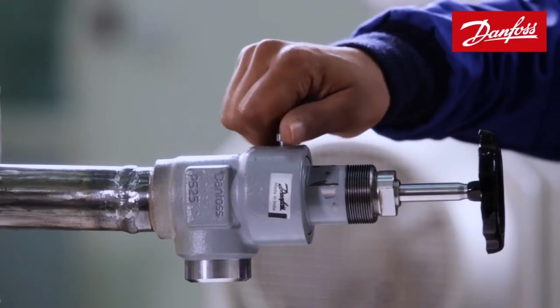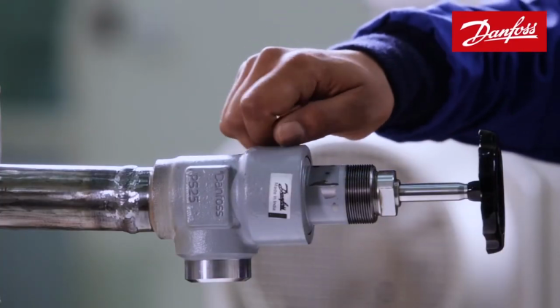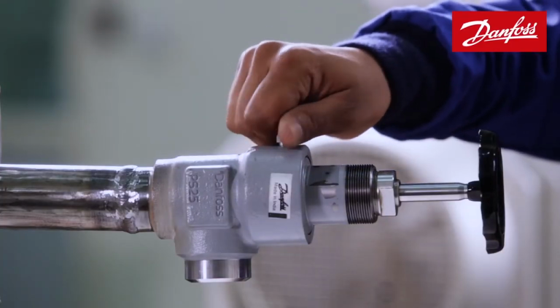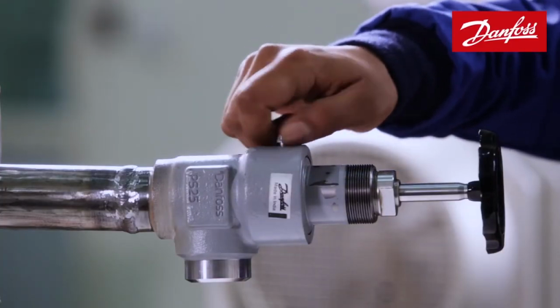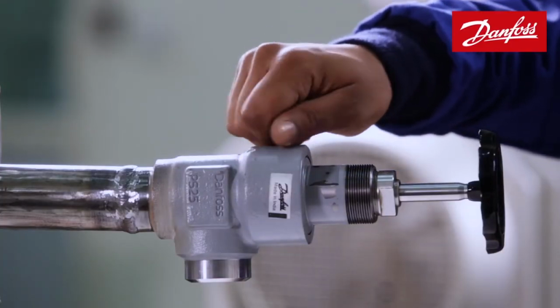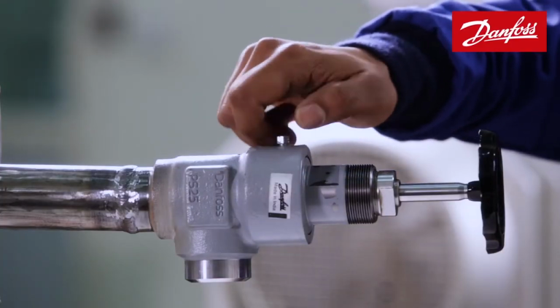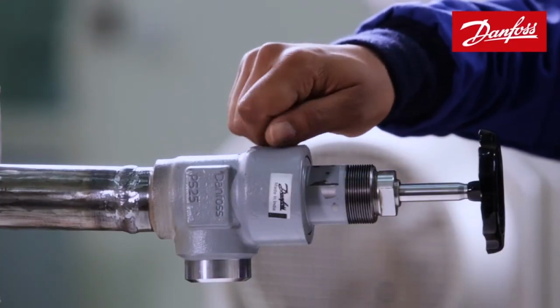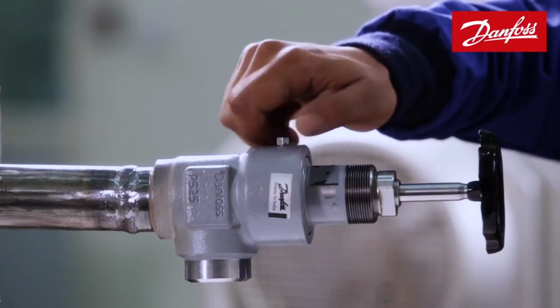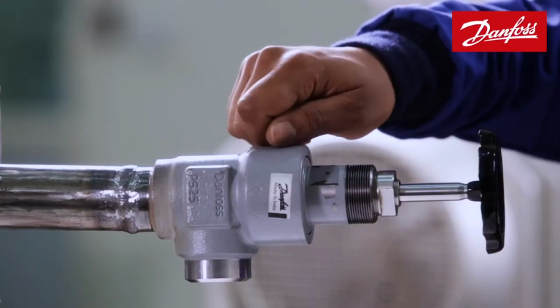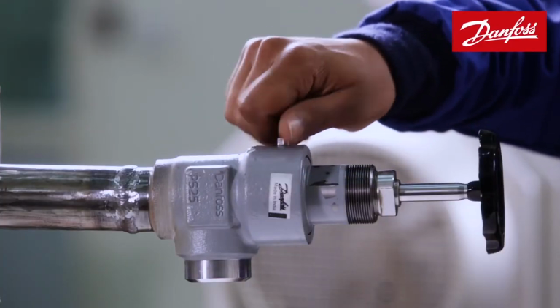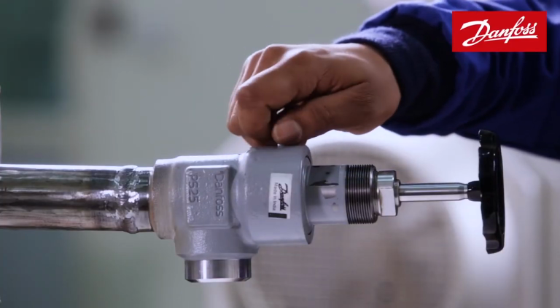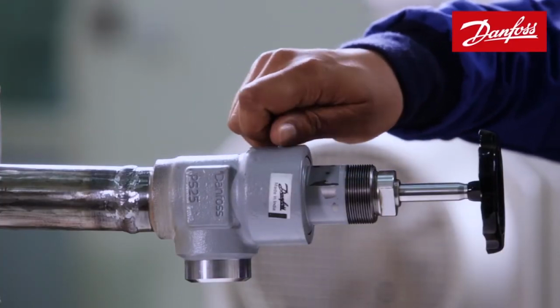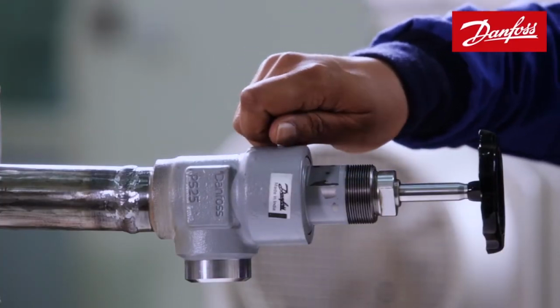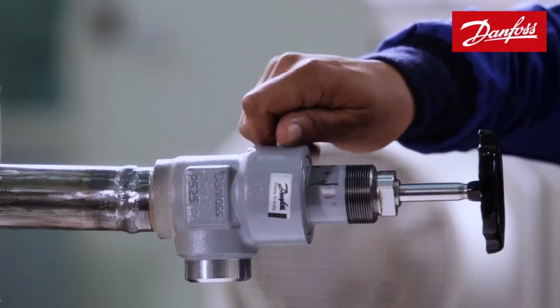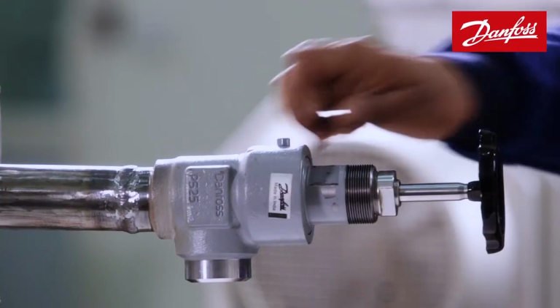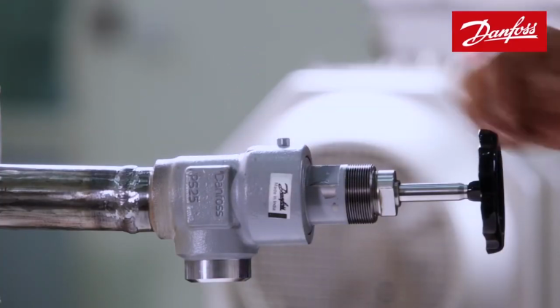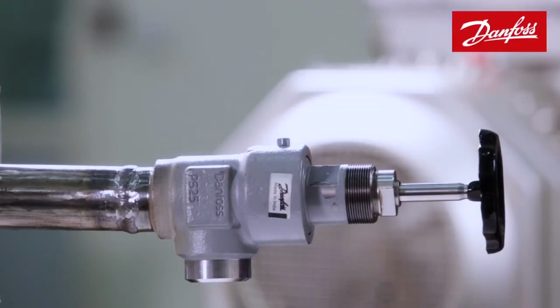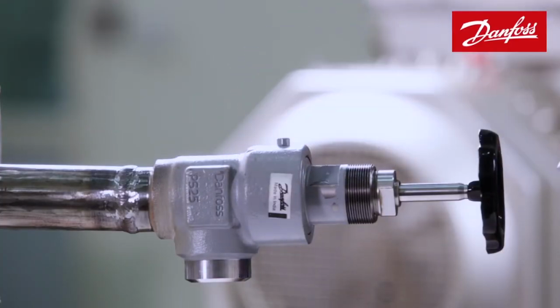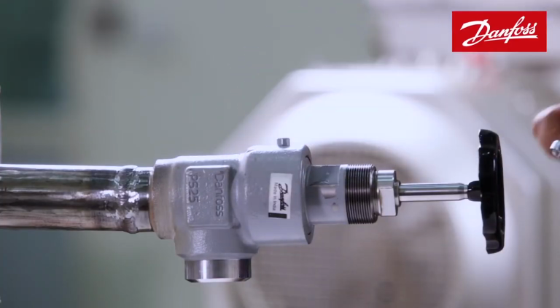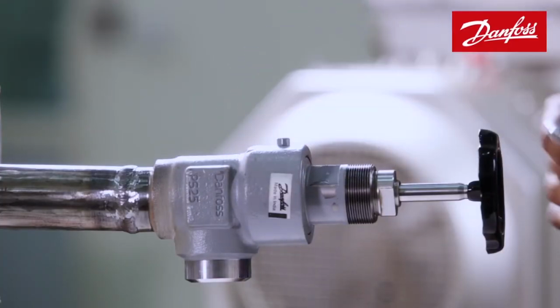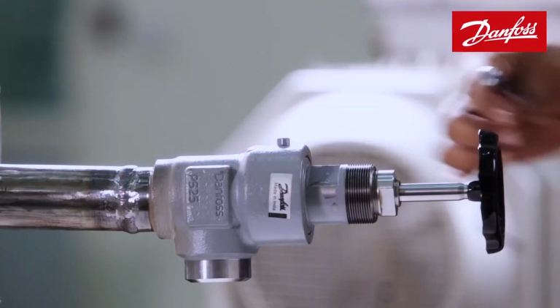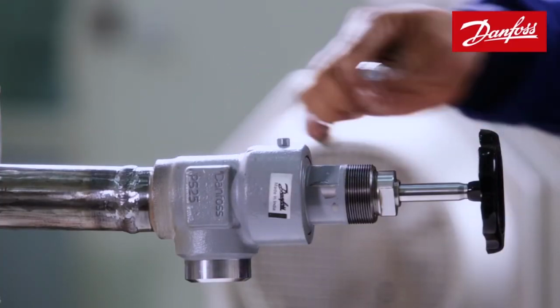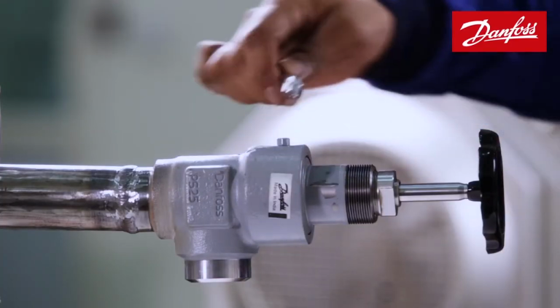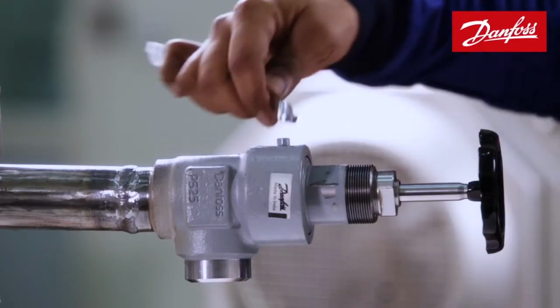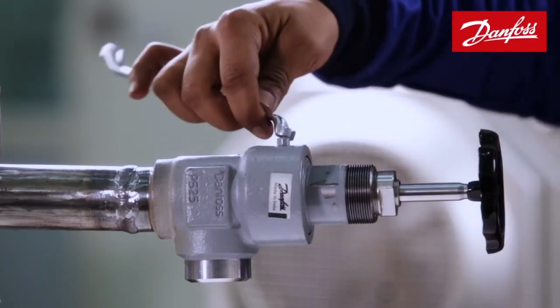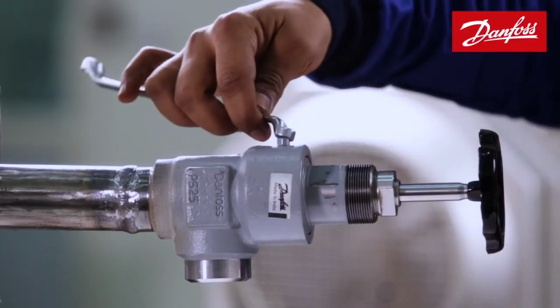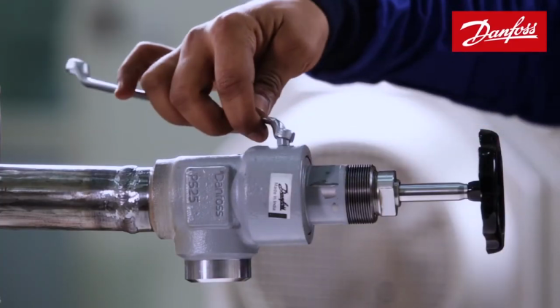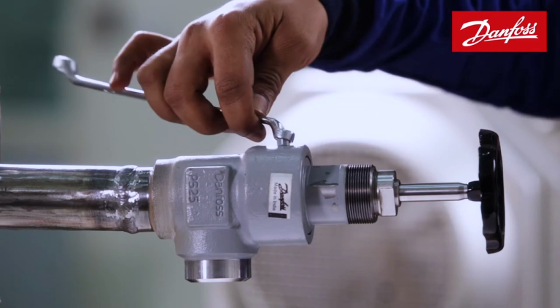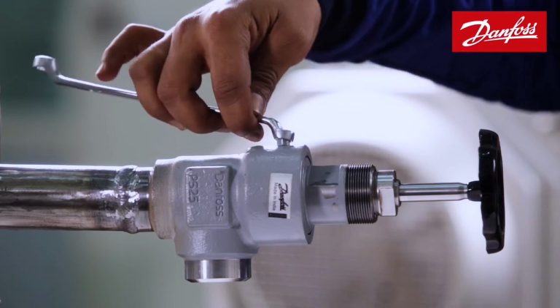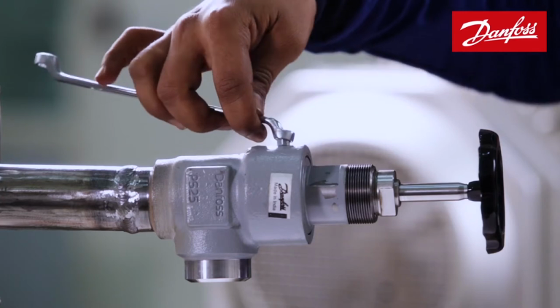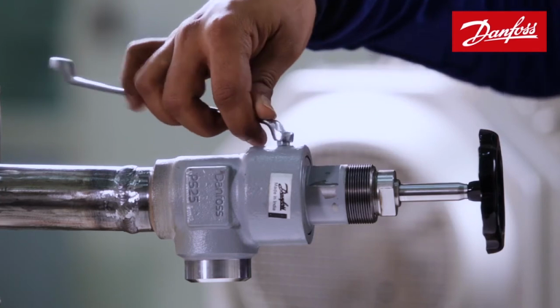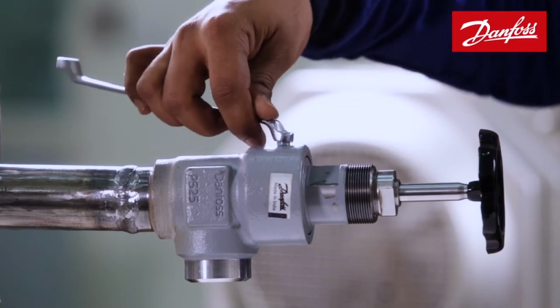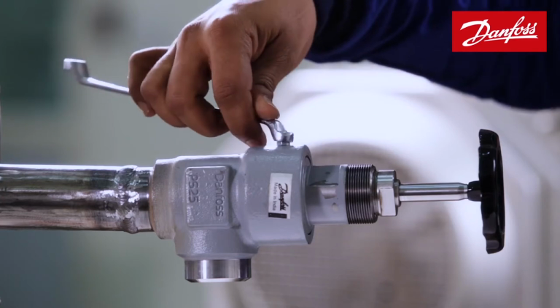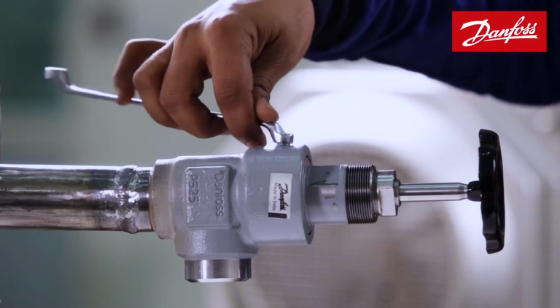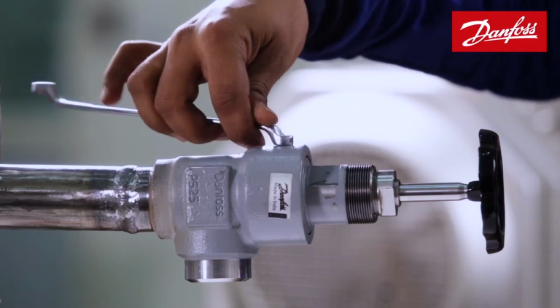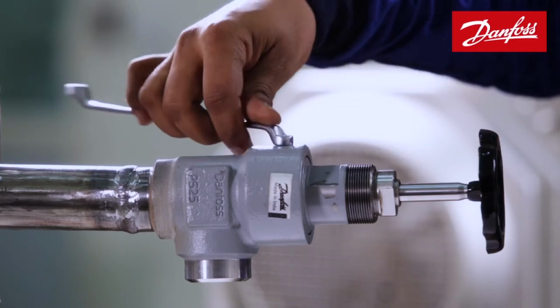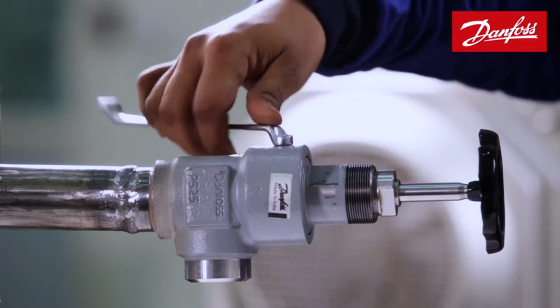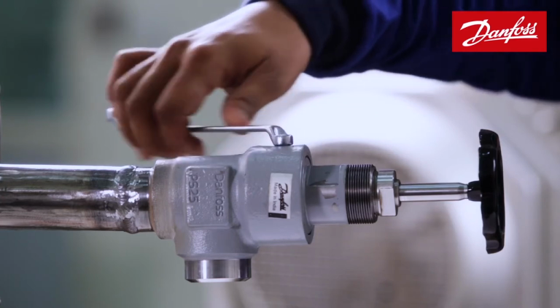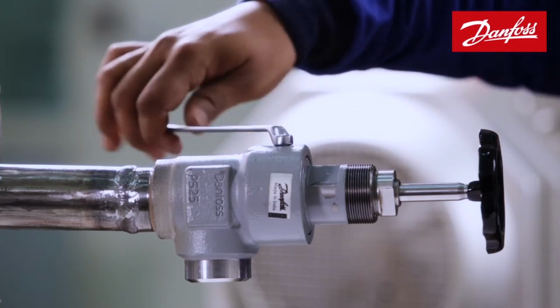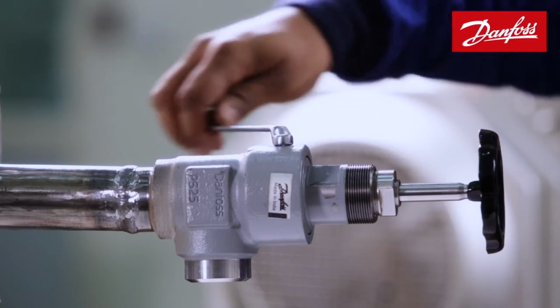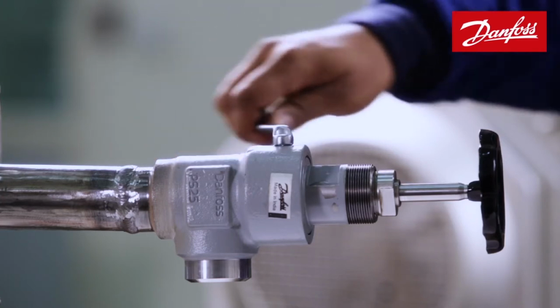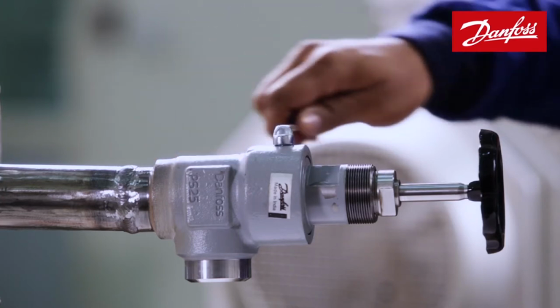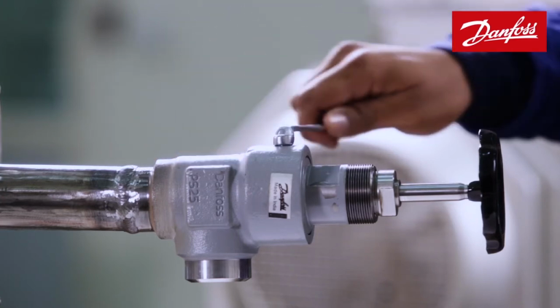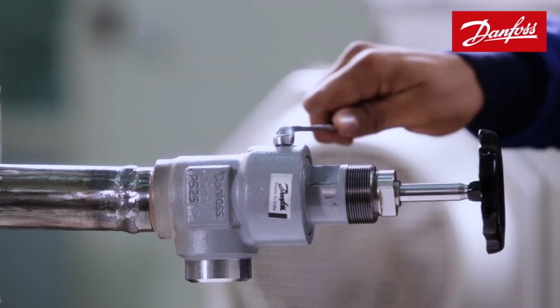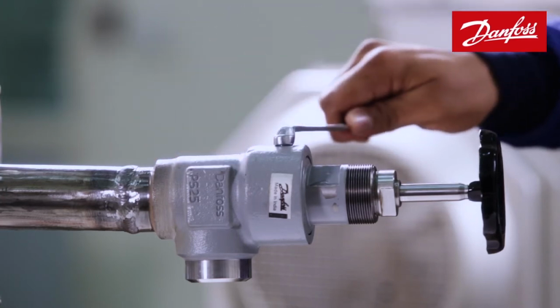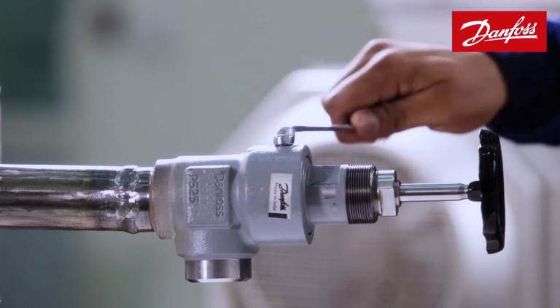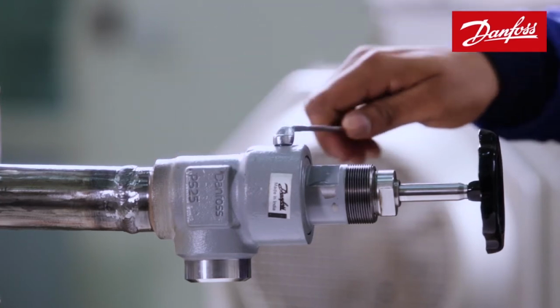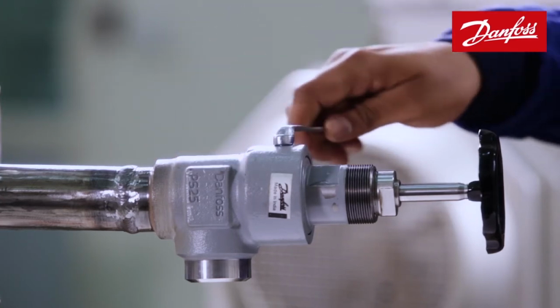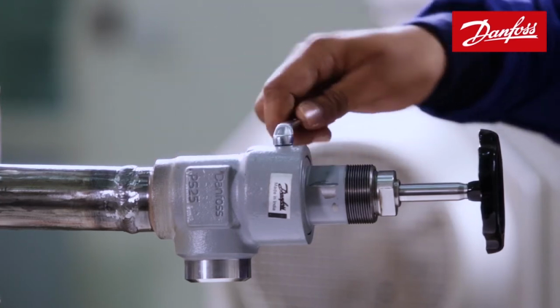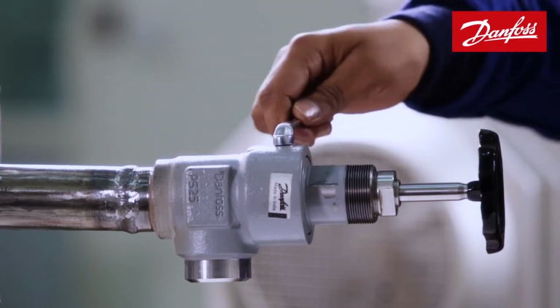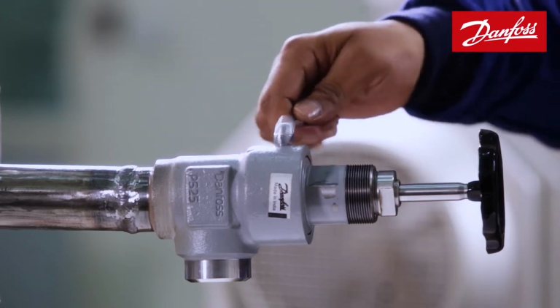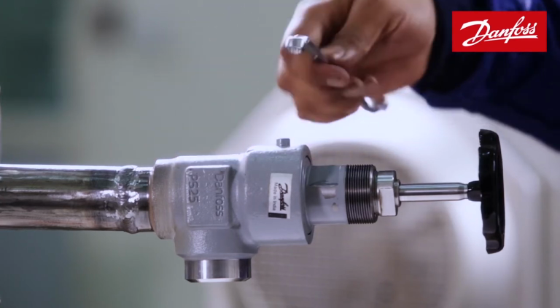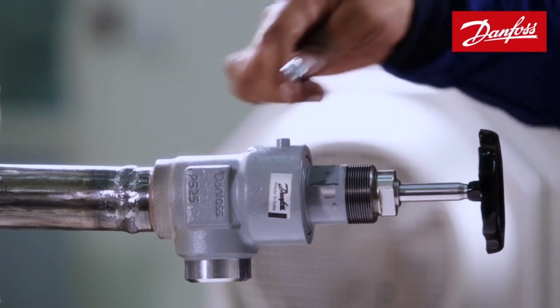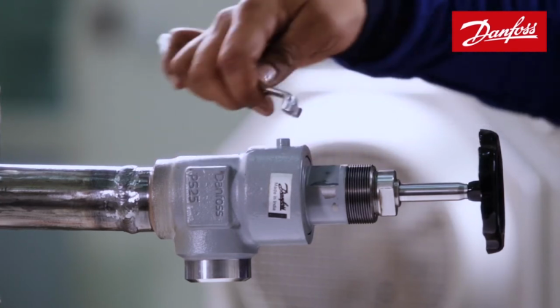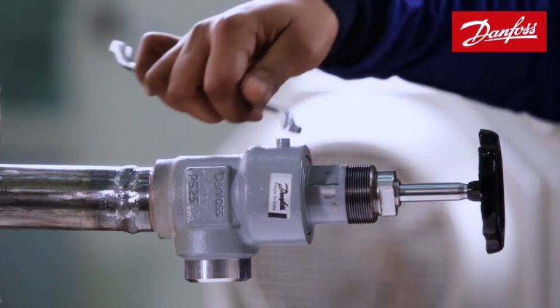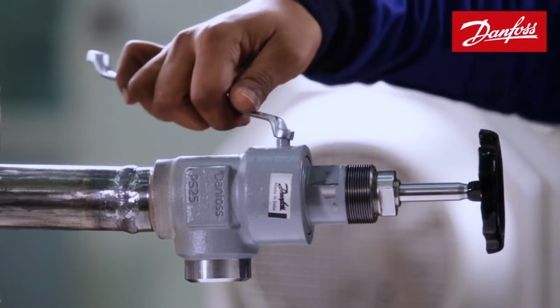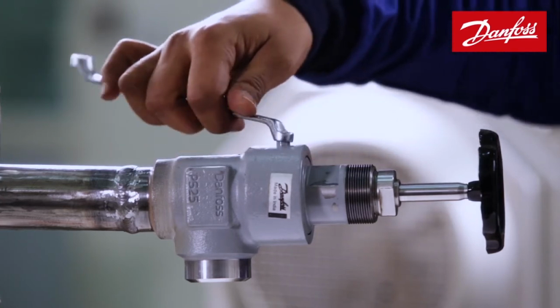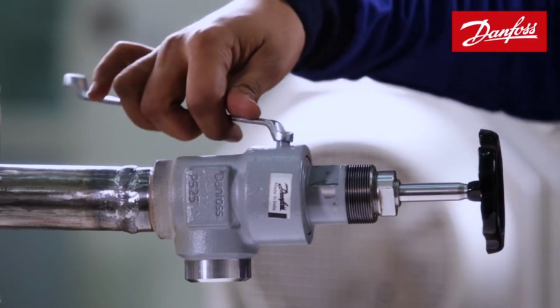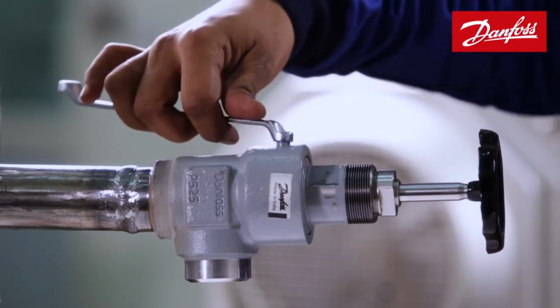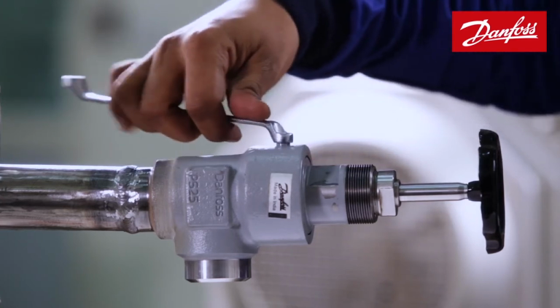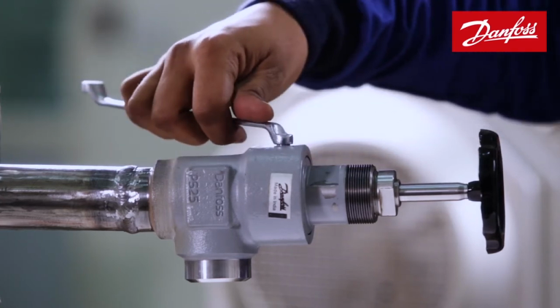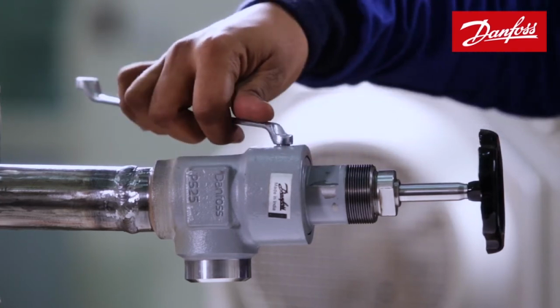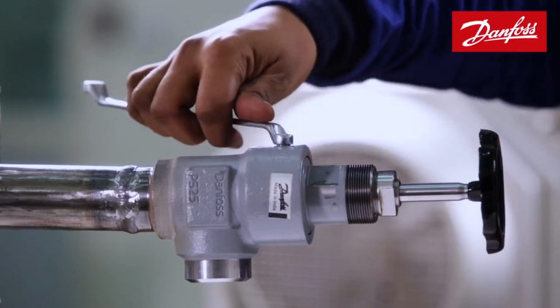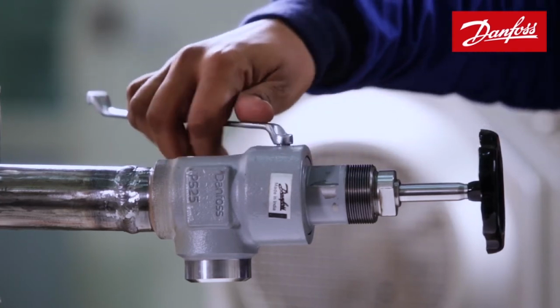As the last and final step of this installation procedure, the lock screw is fixed and tightened as per the recommended torque.